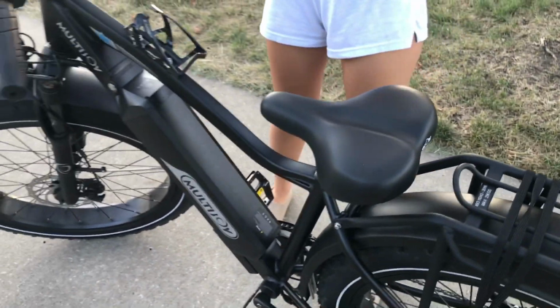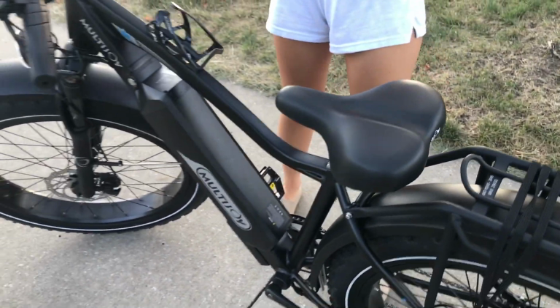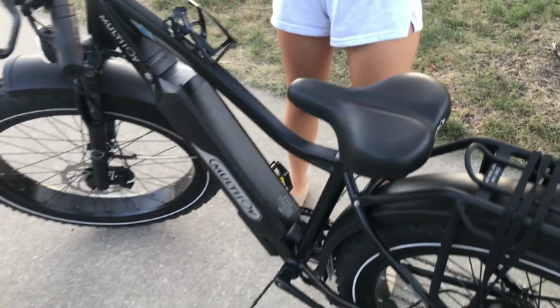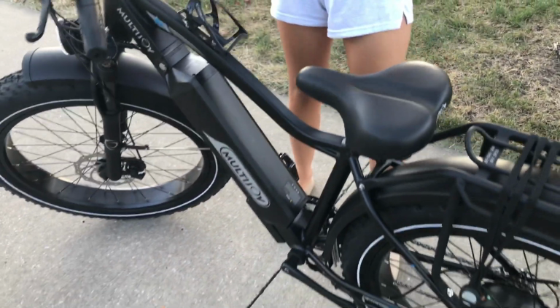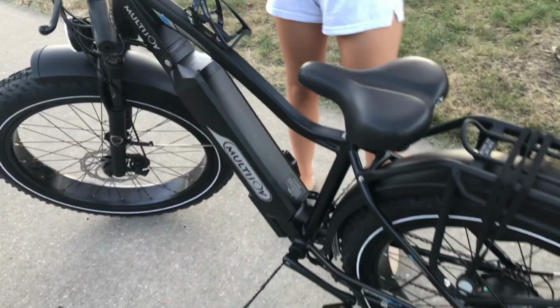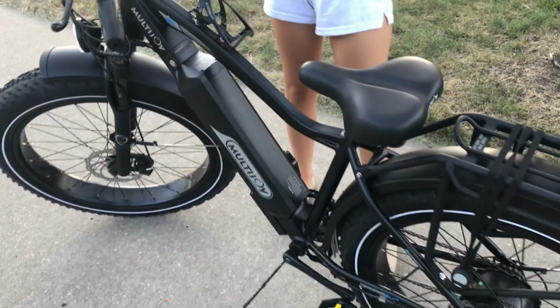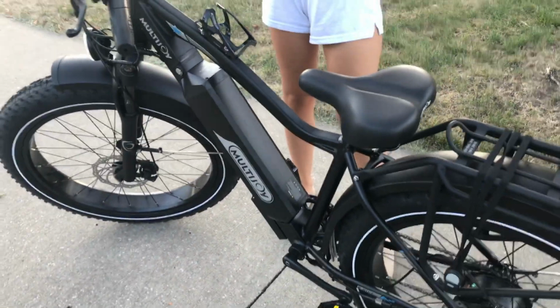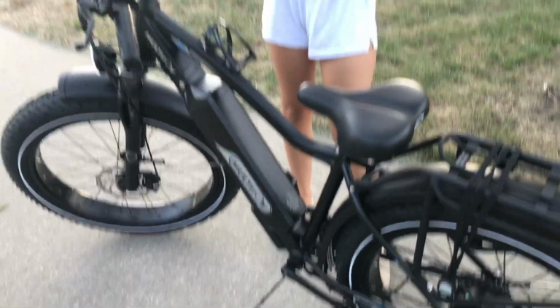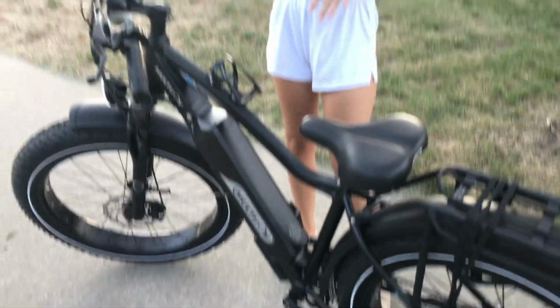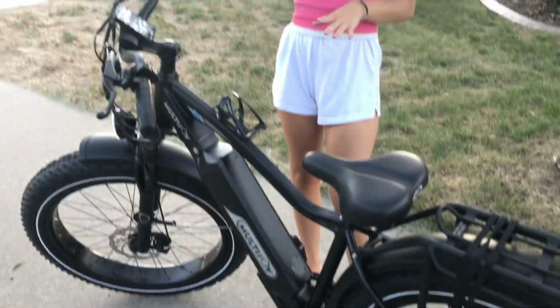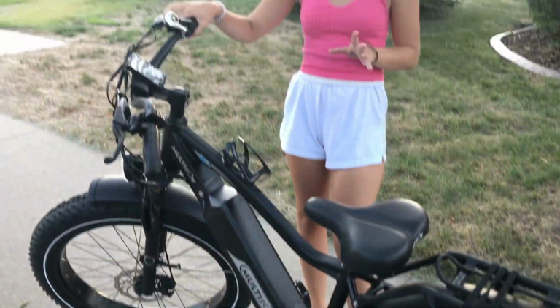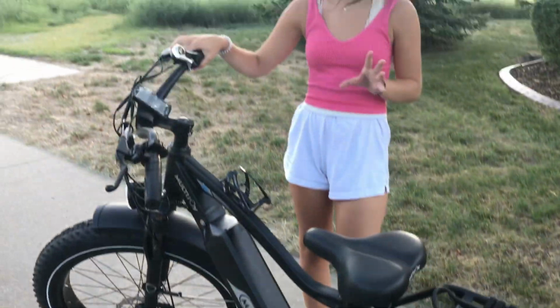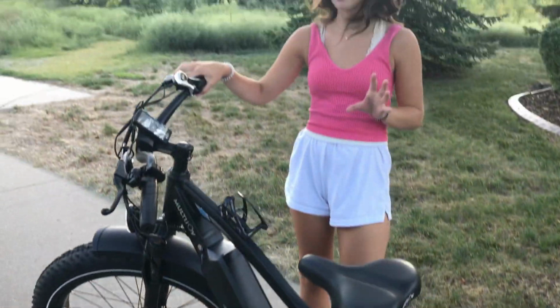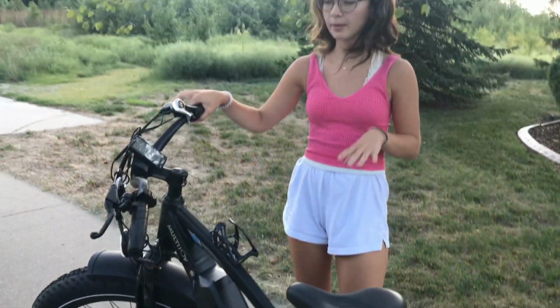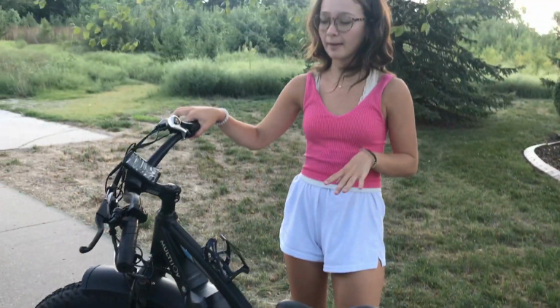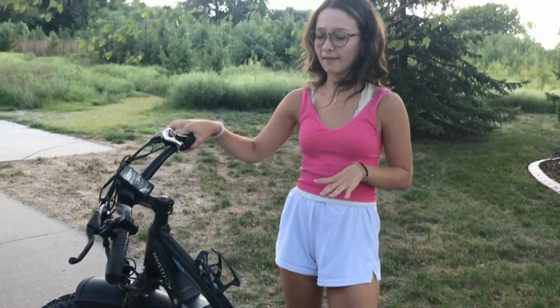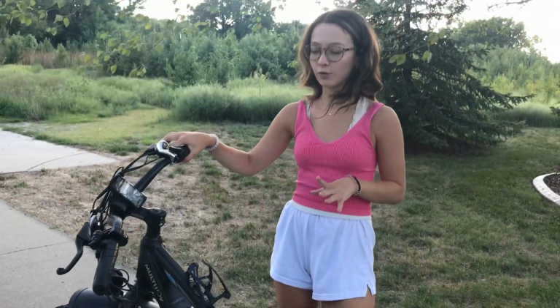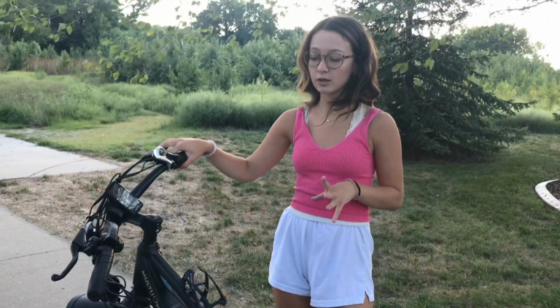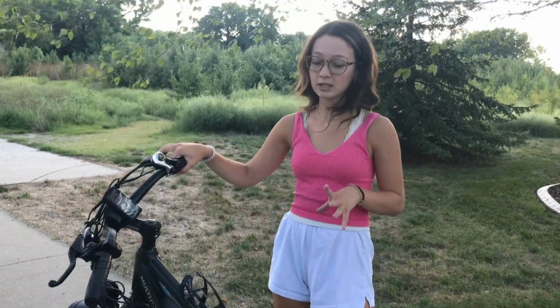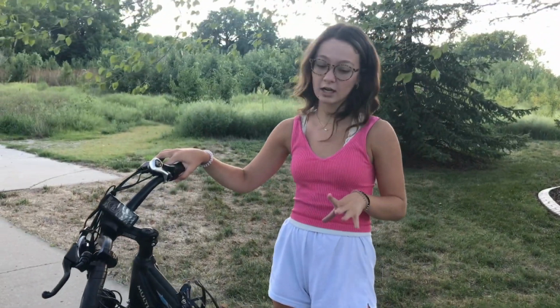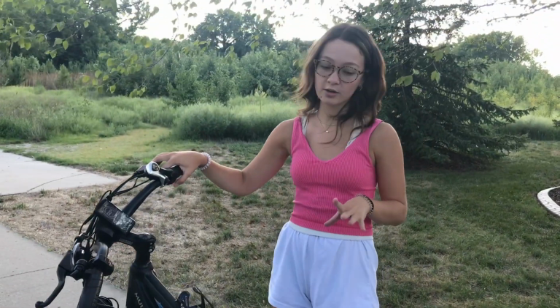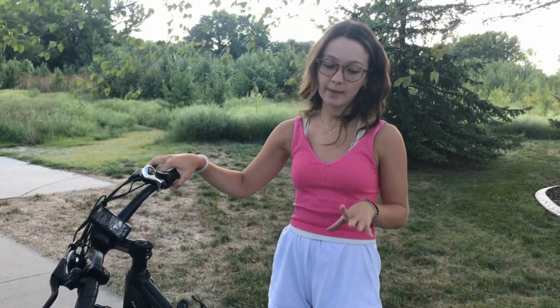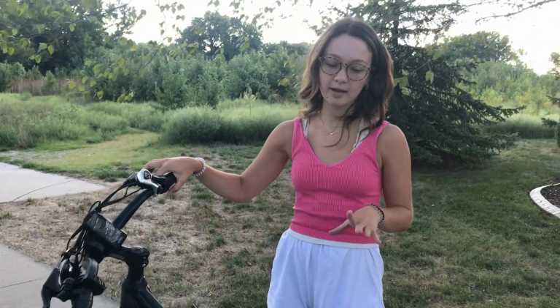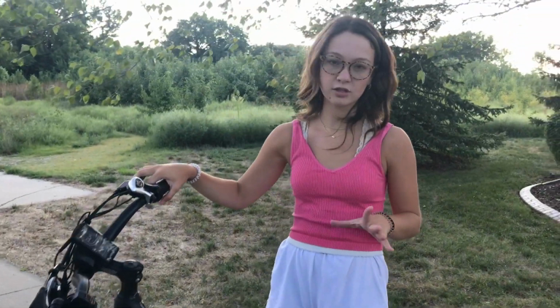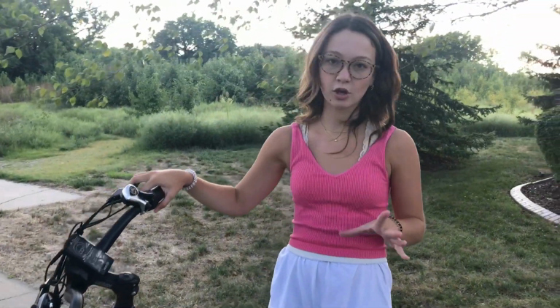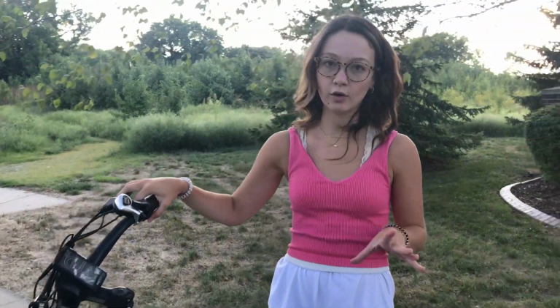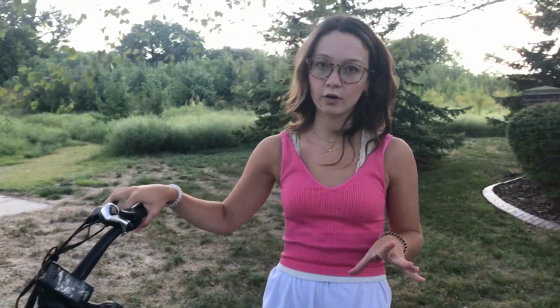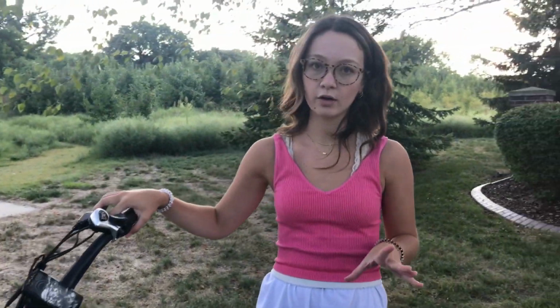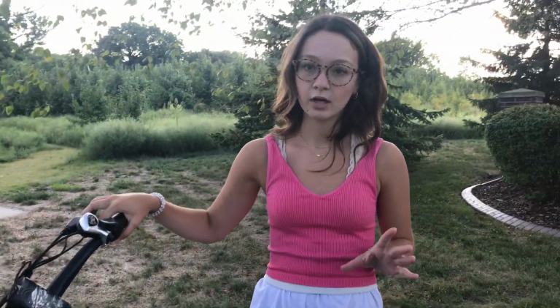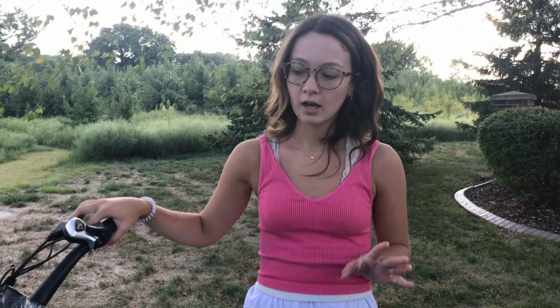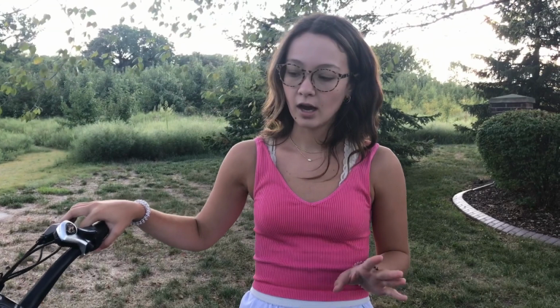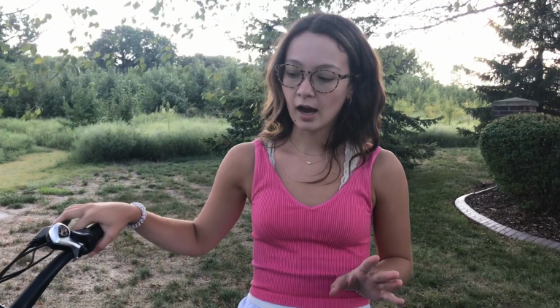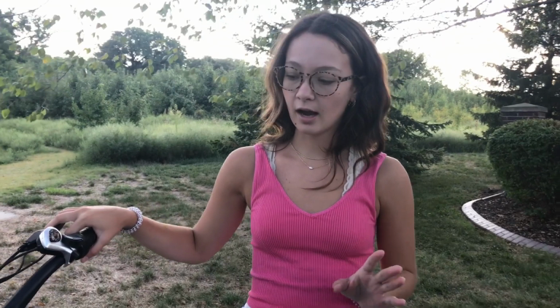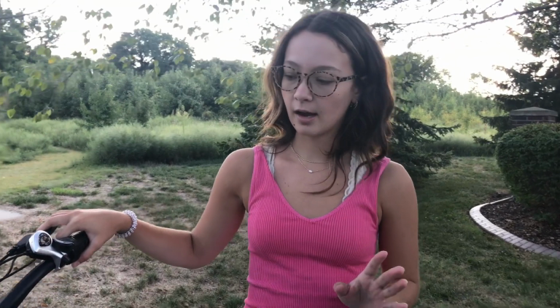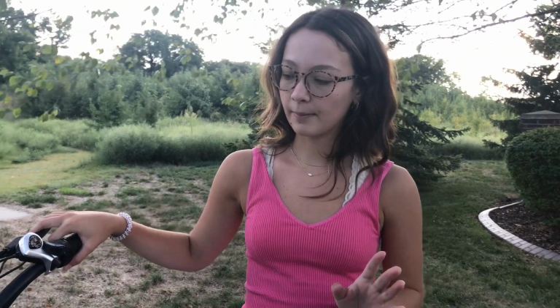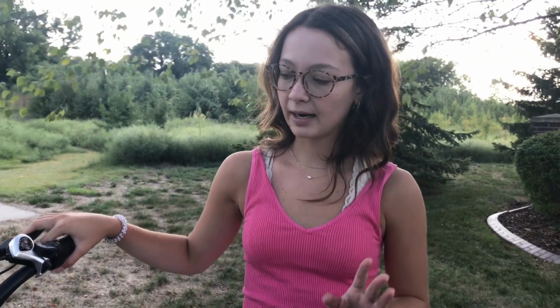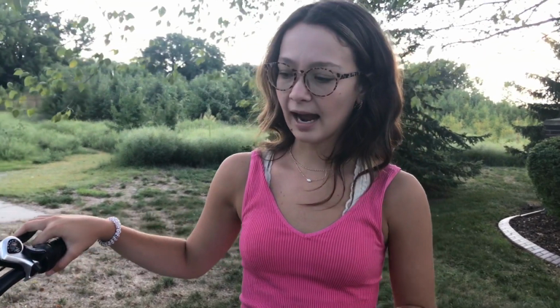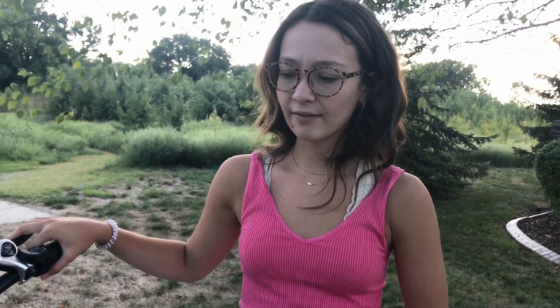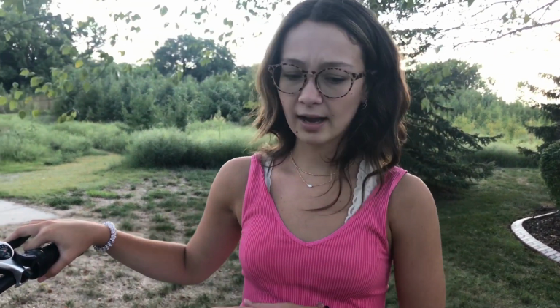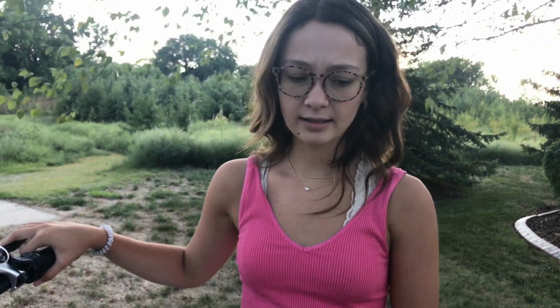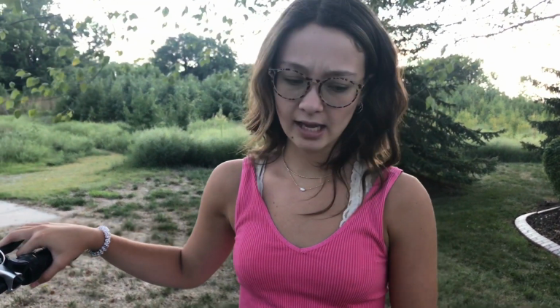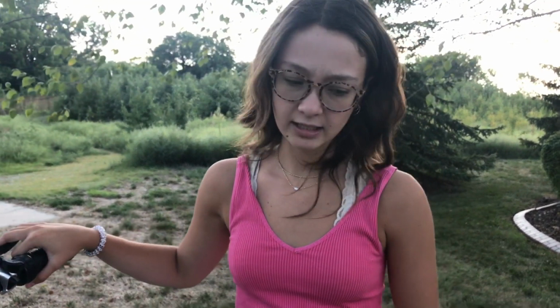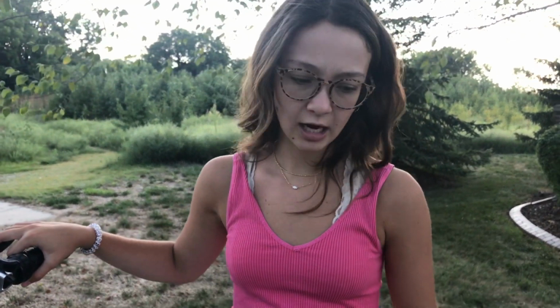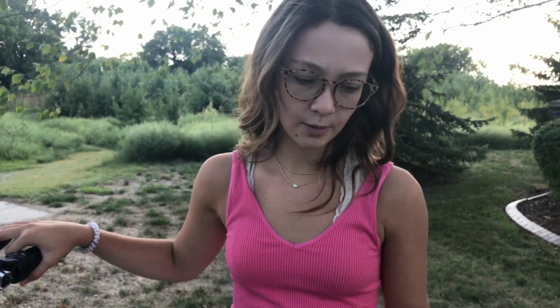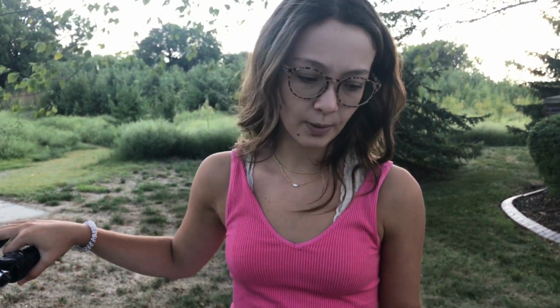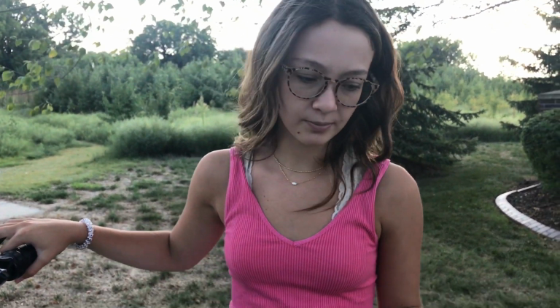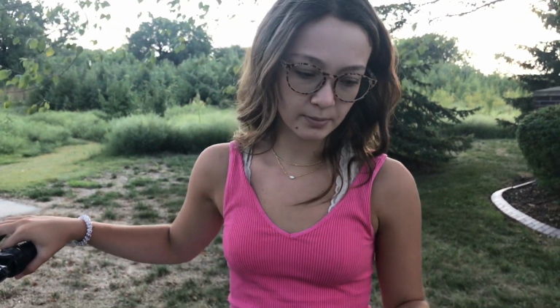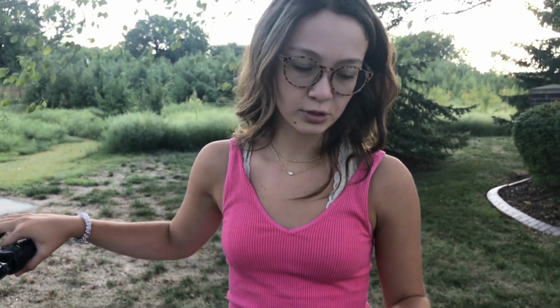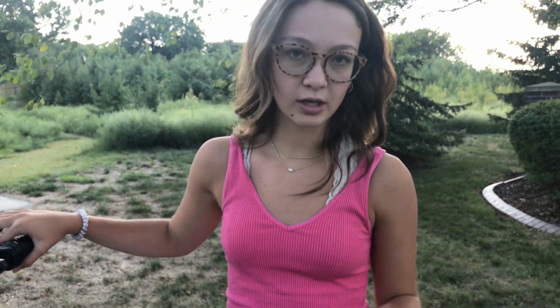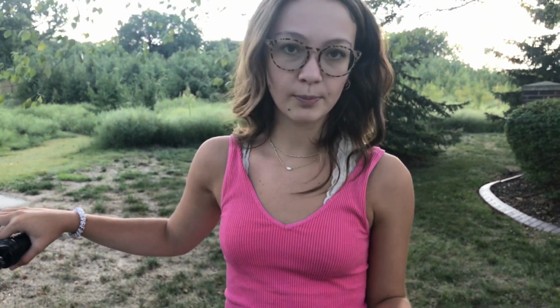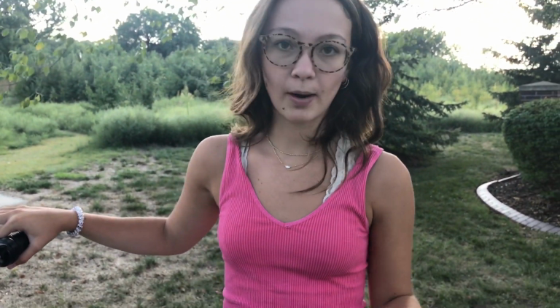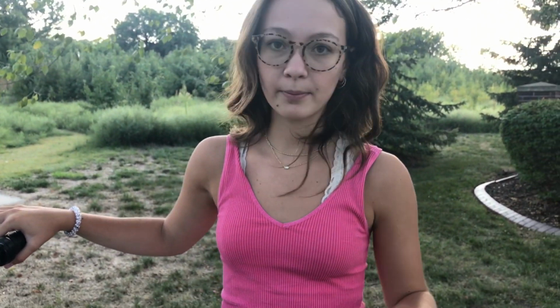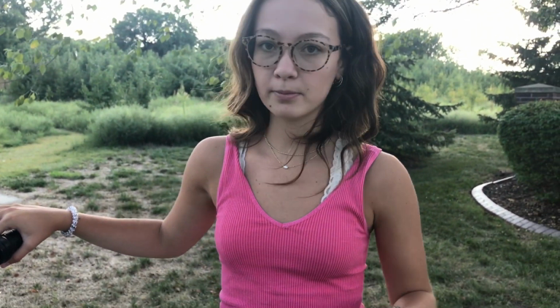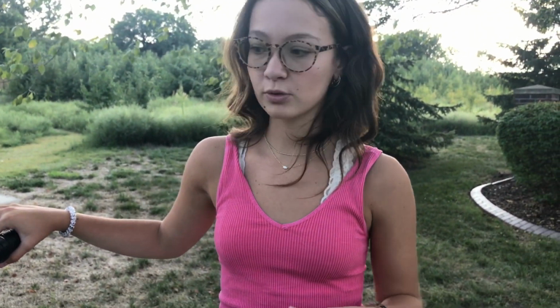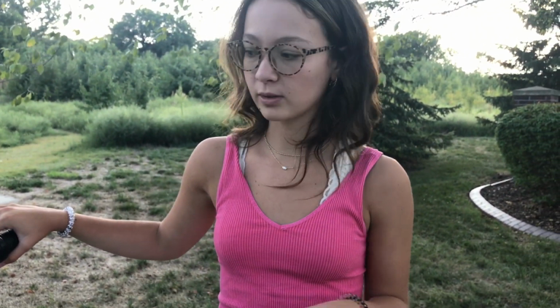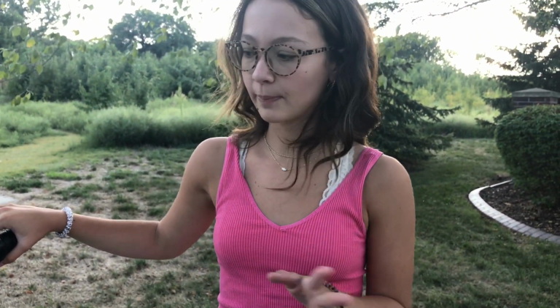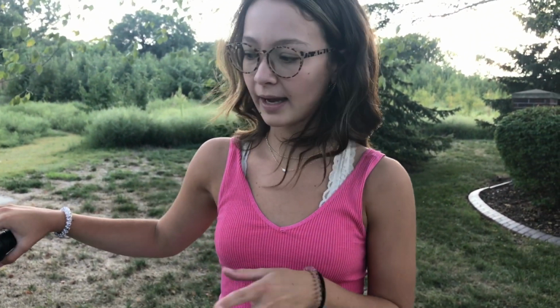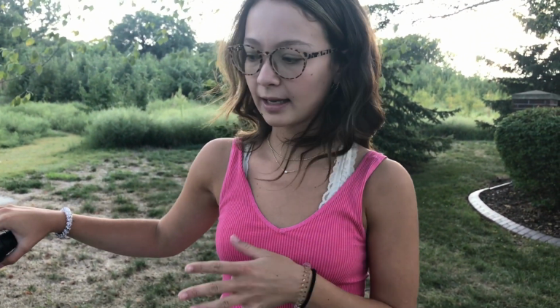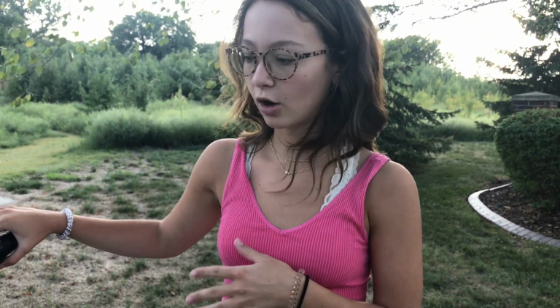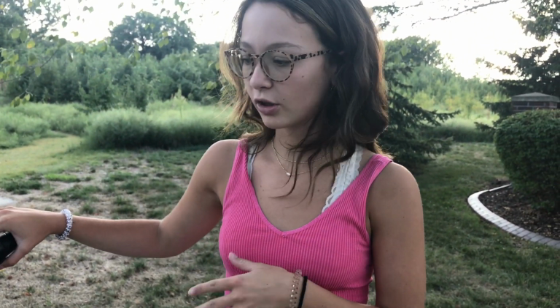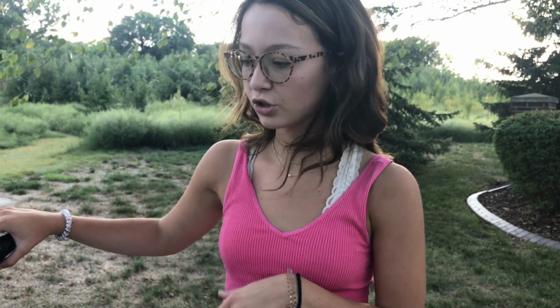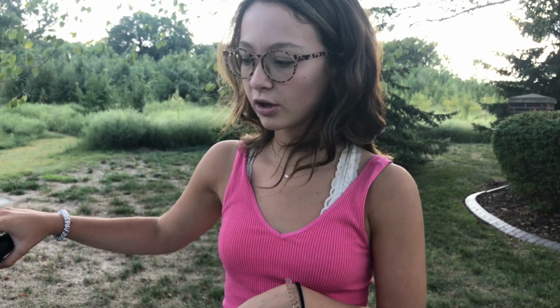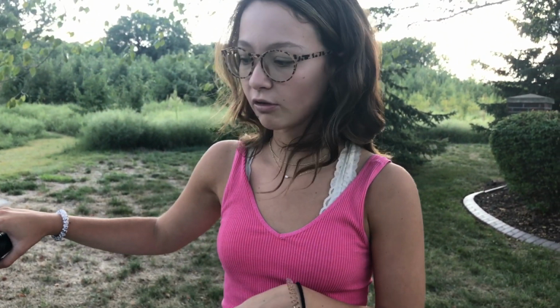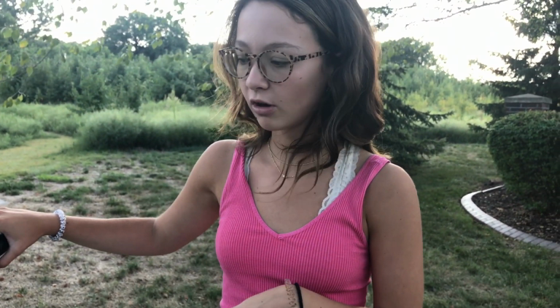I have ridden it probably about 1,400 miles total, and I haven't had any tire problems or any problems with the bike at all in general.